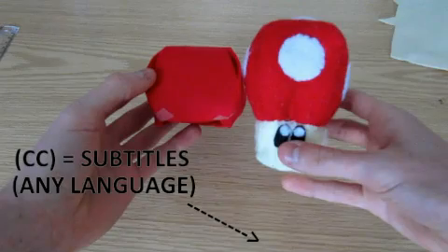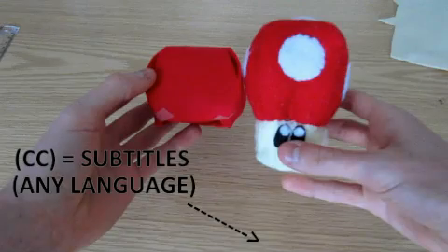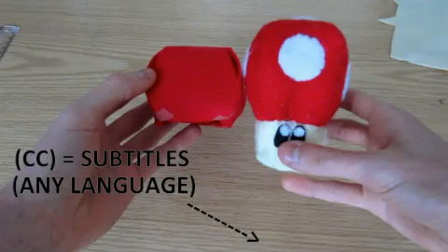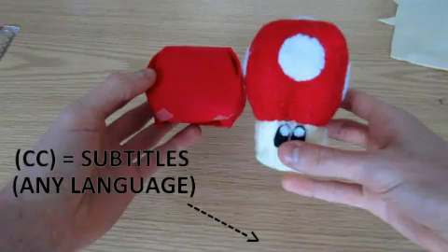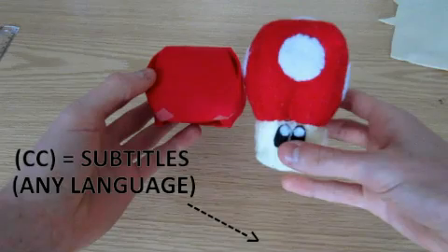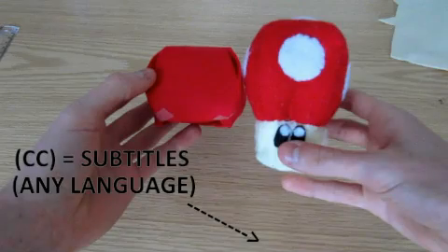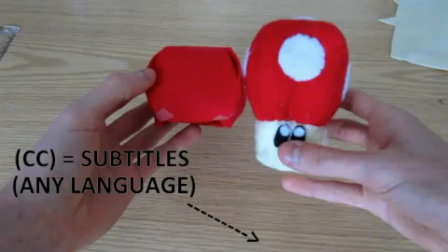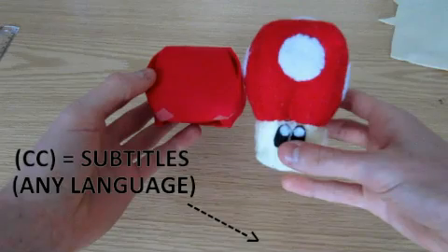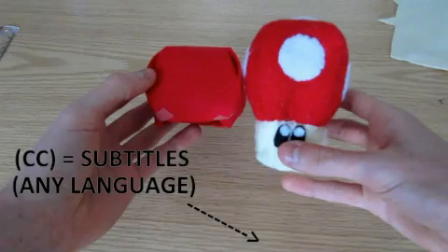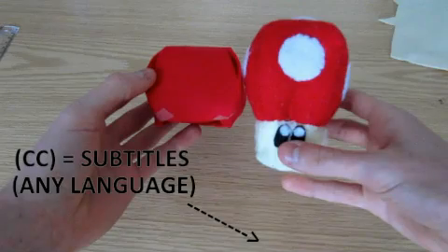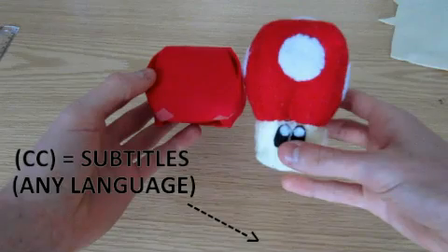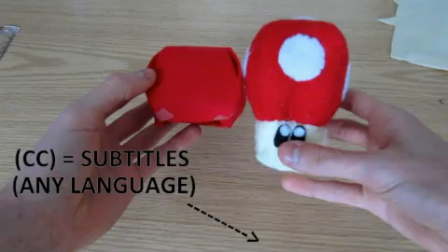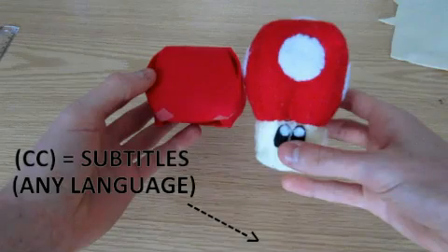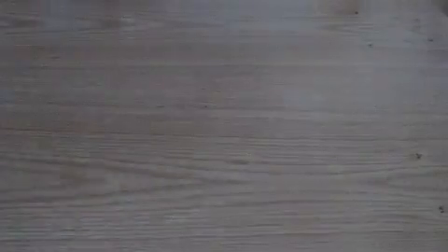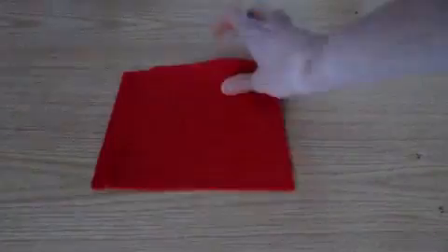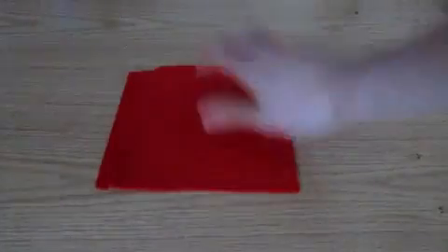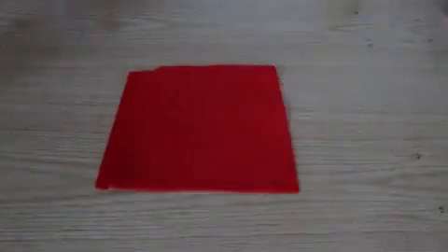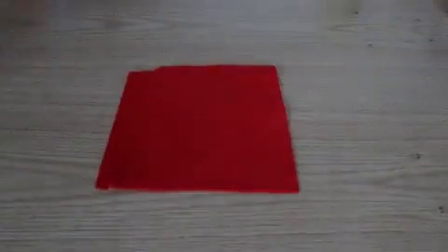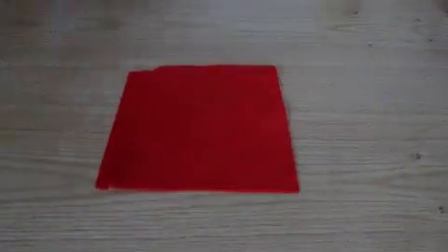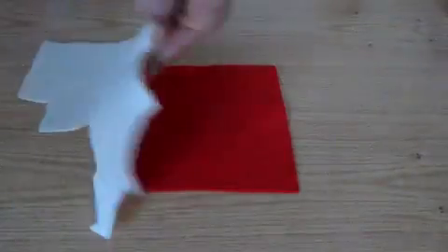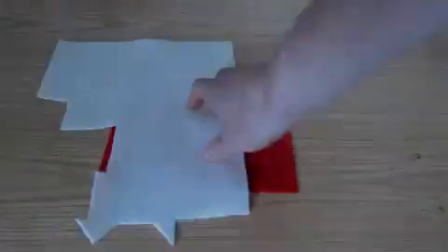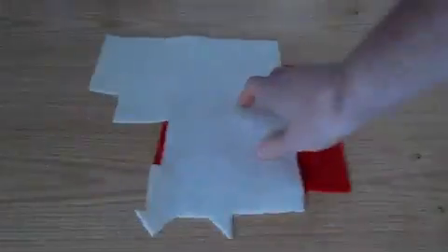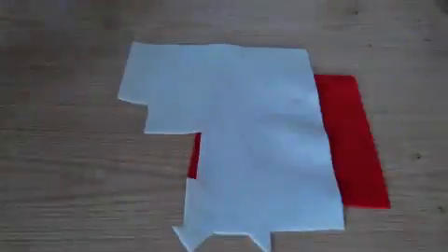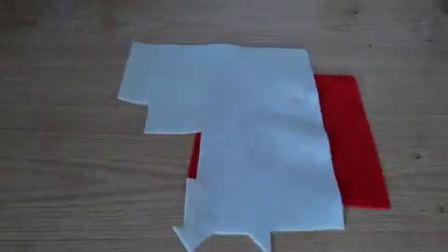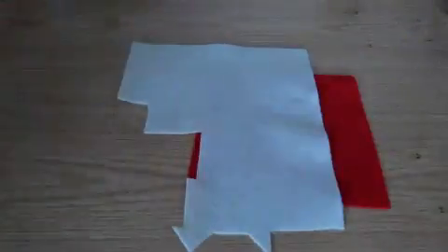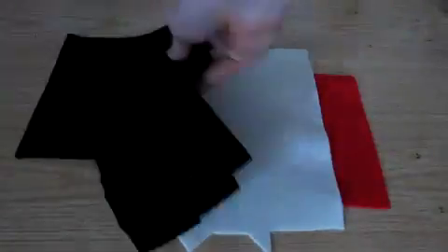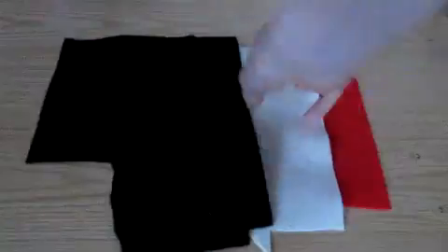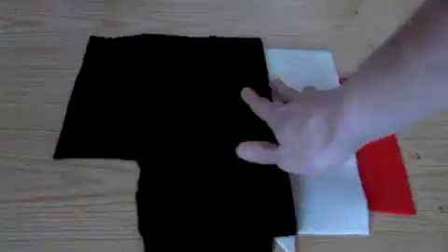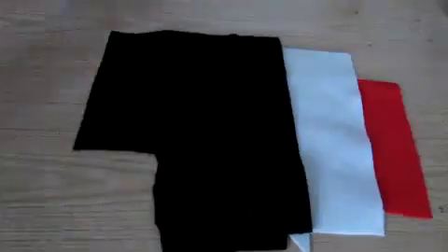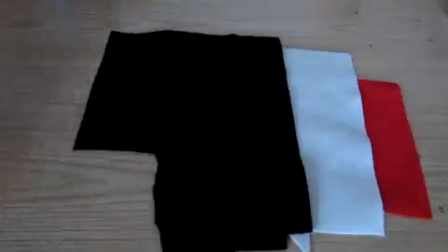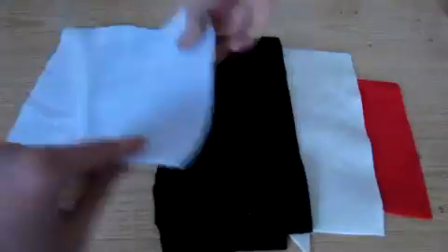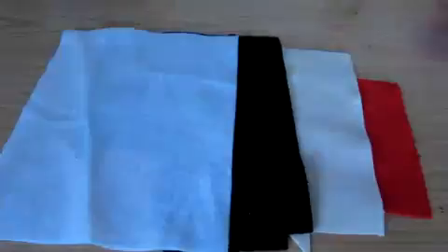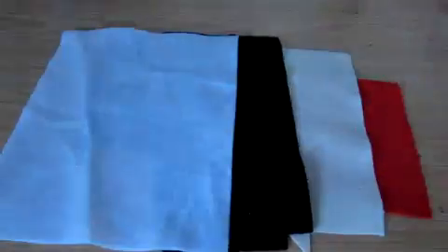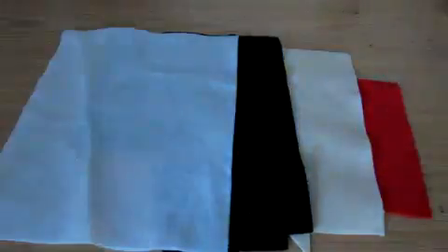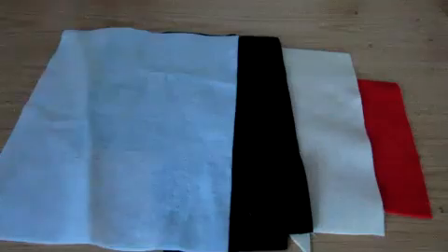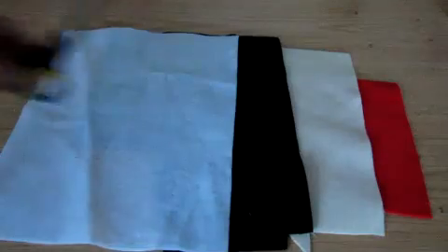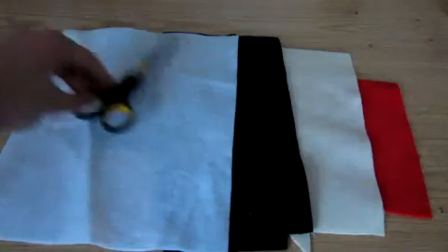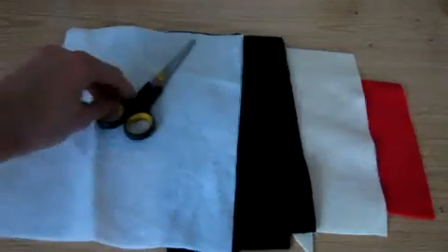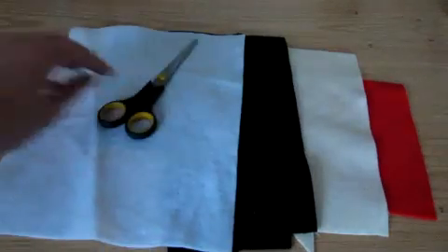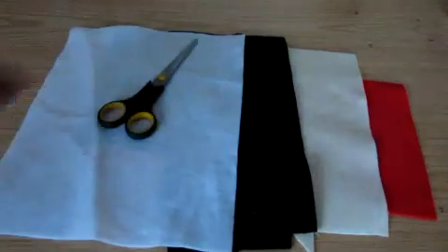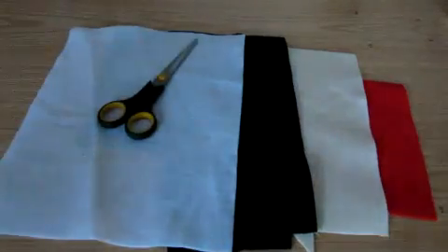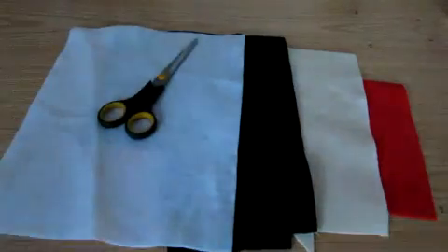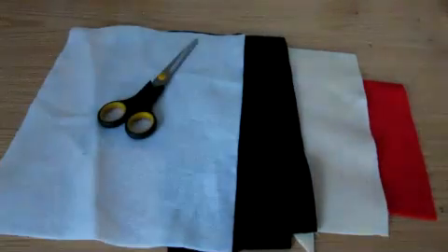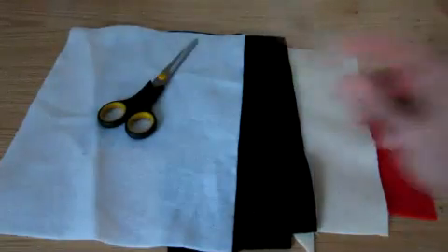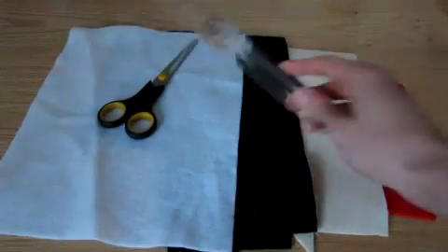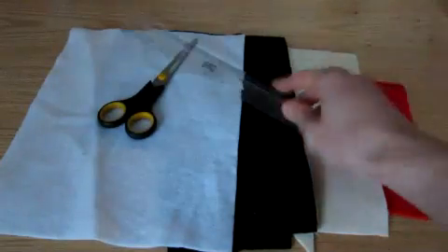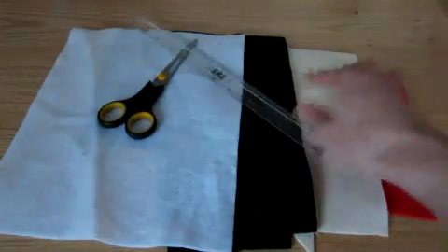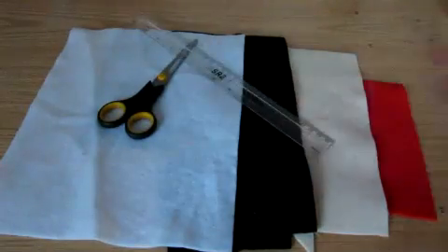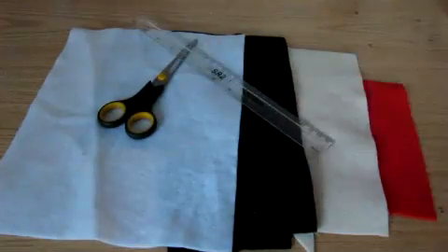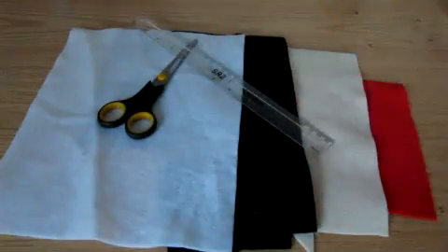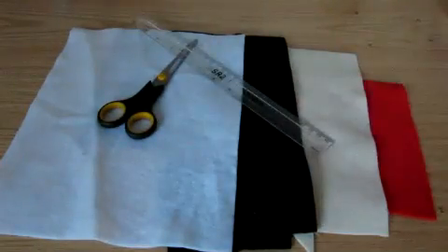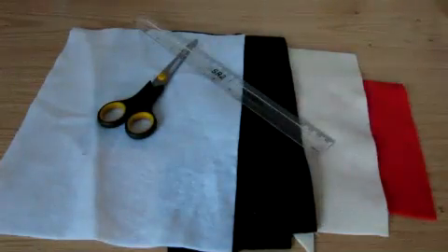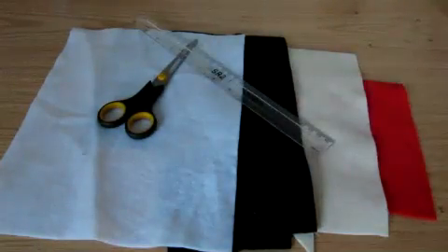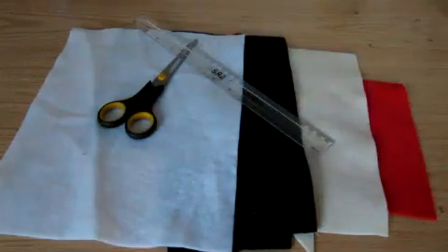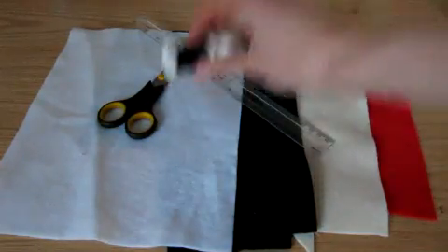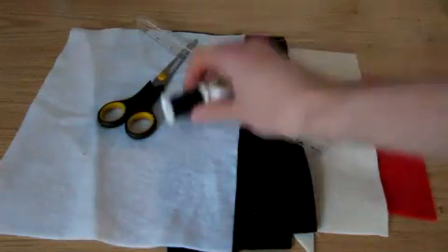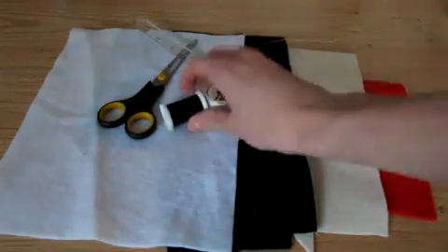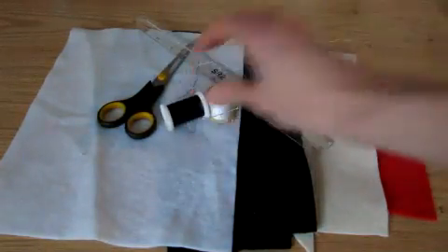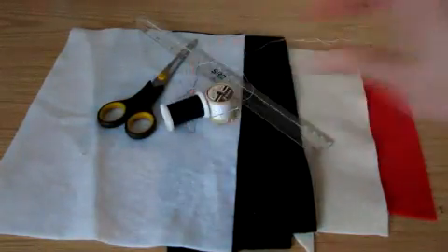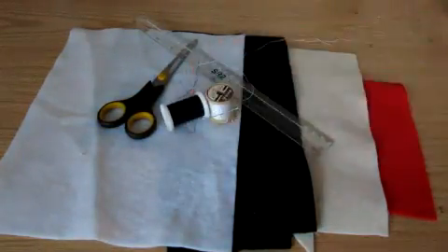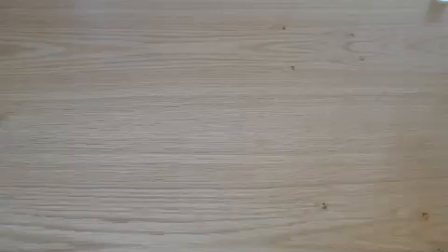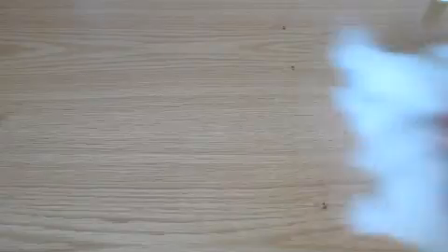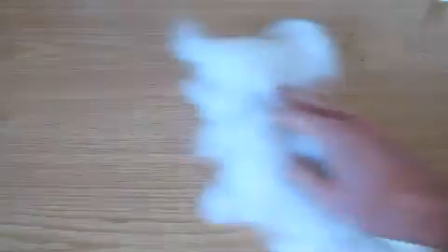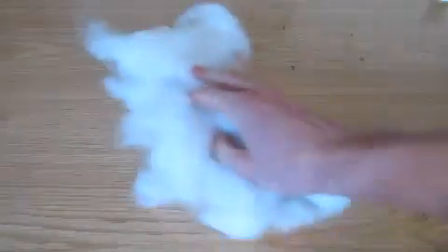To make a super mushroom, you'll be needing some red, cream, black and white felt, as well as scissors, a ruler, thread and stuffing.